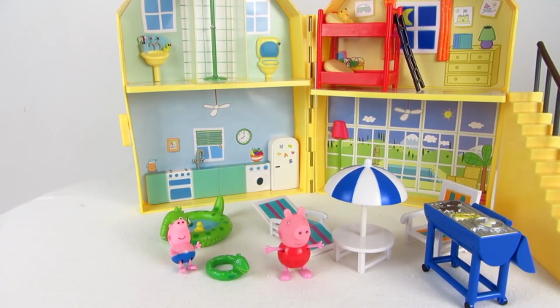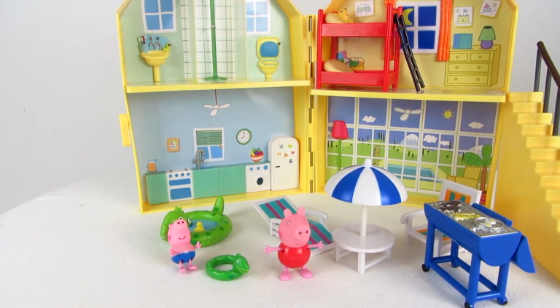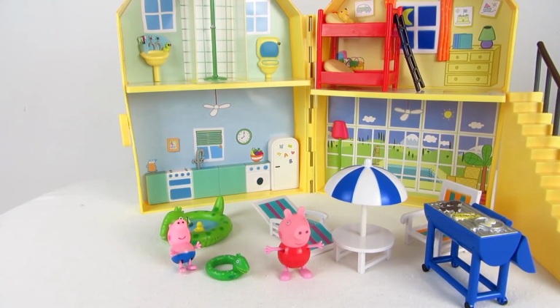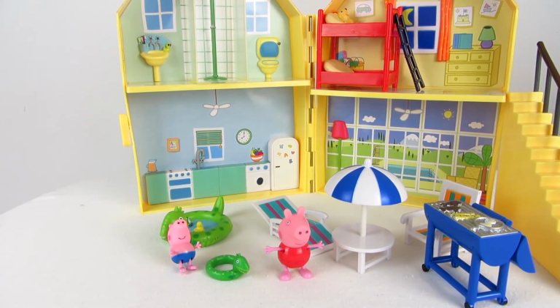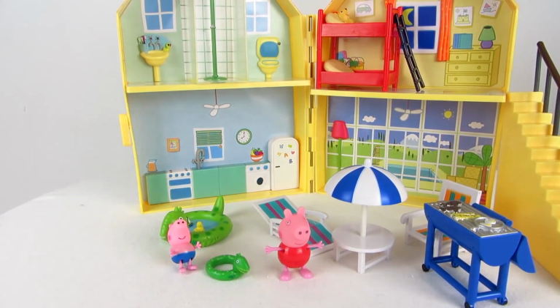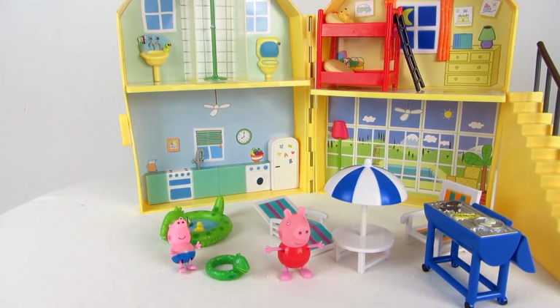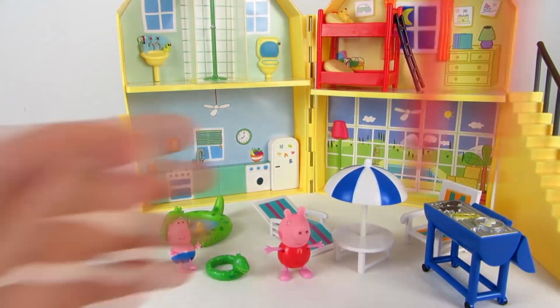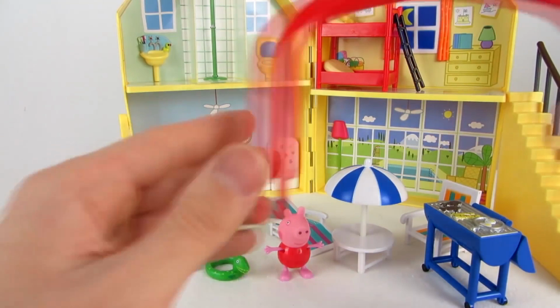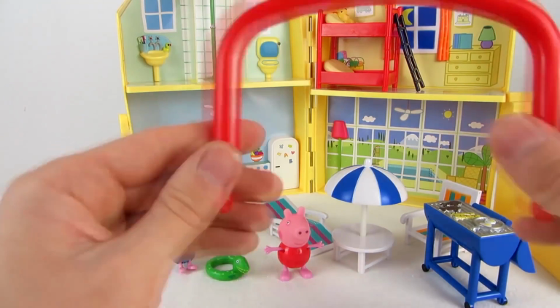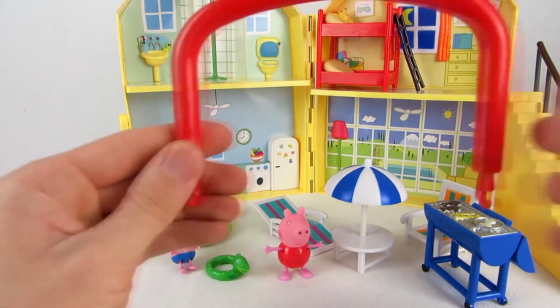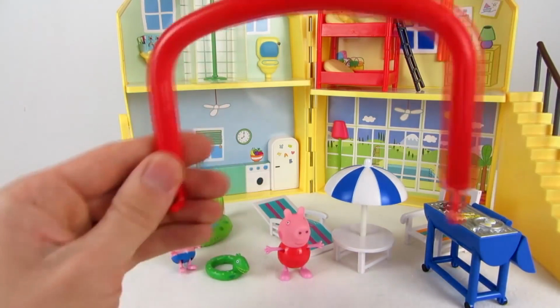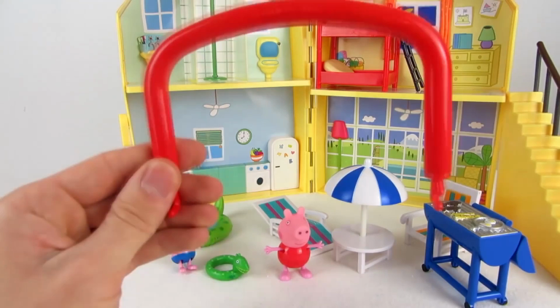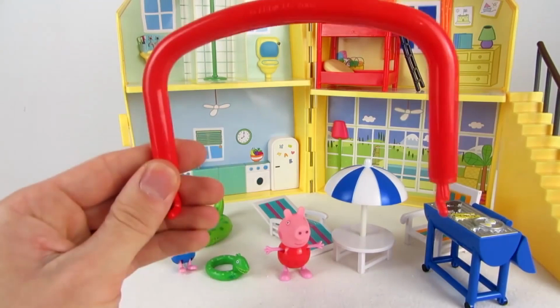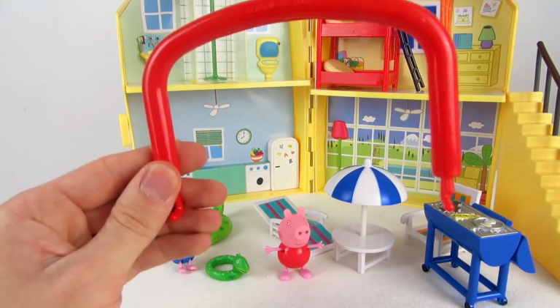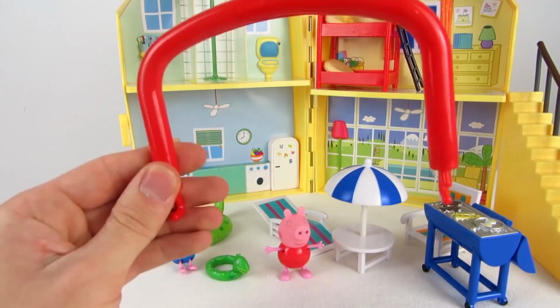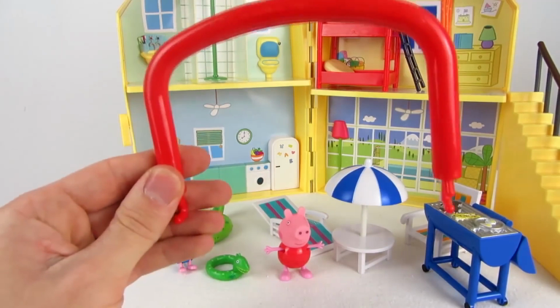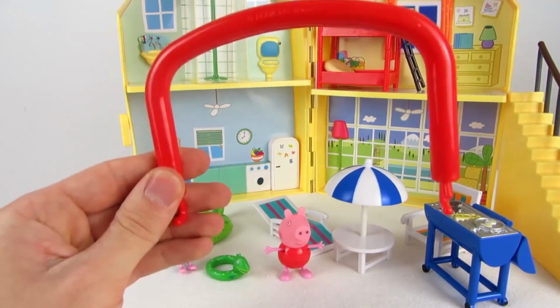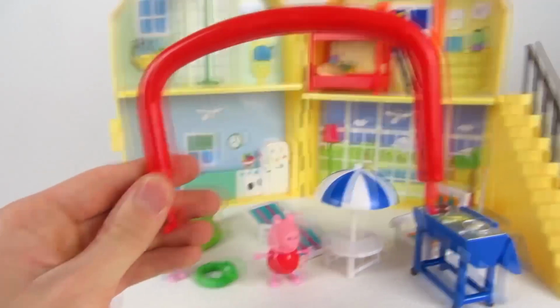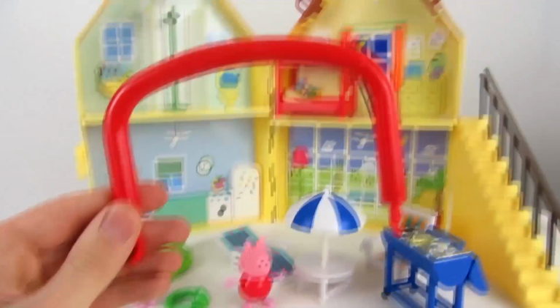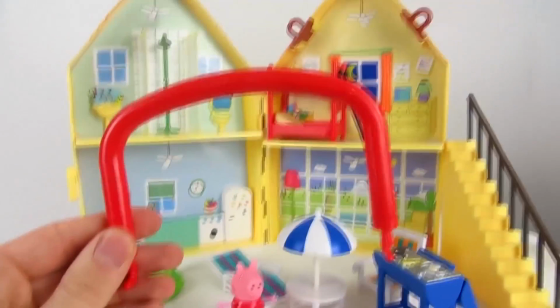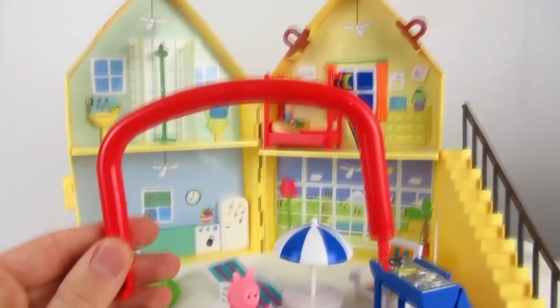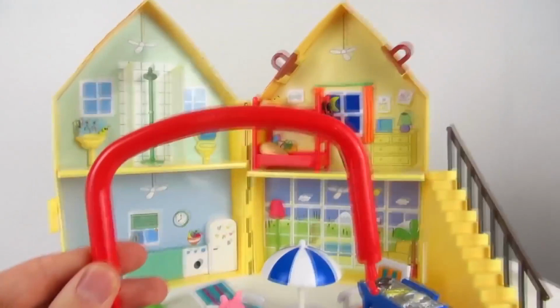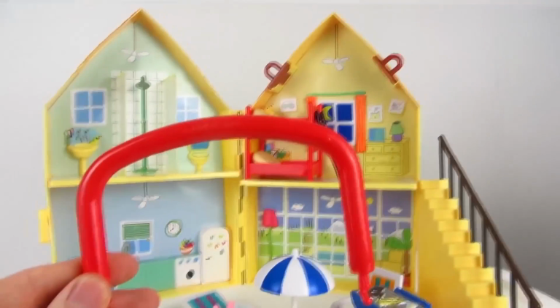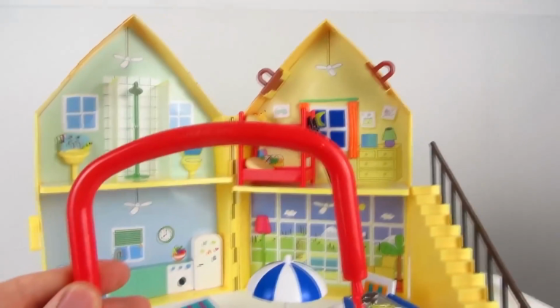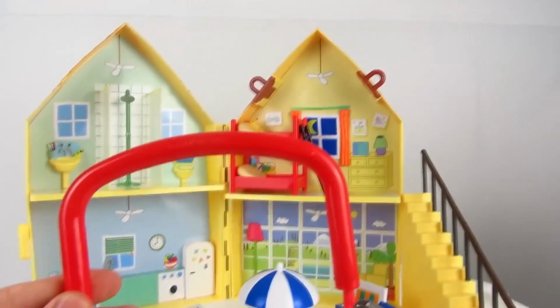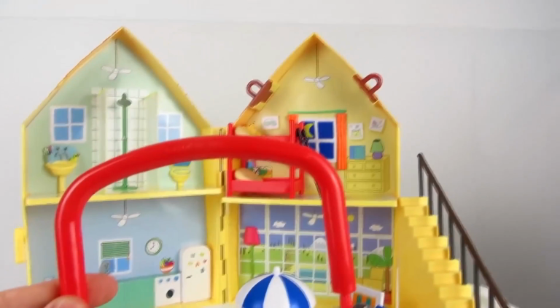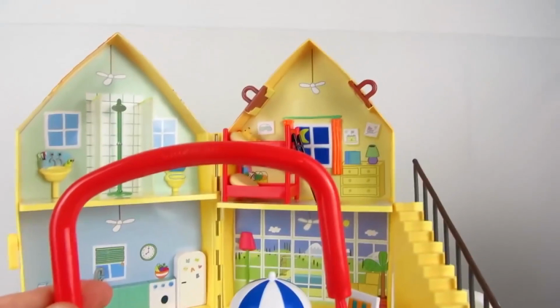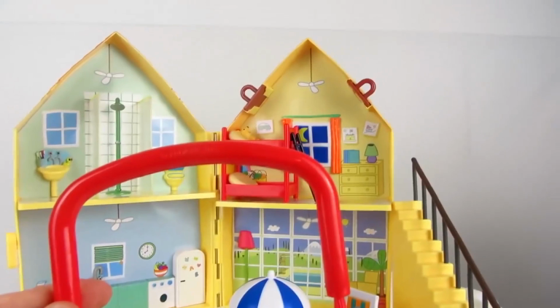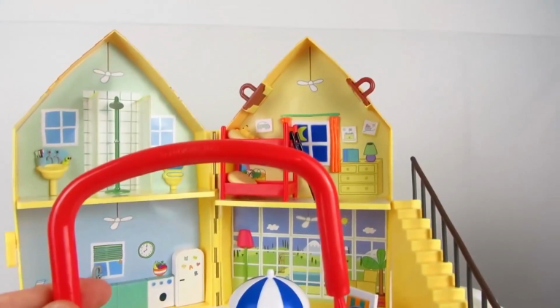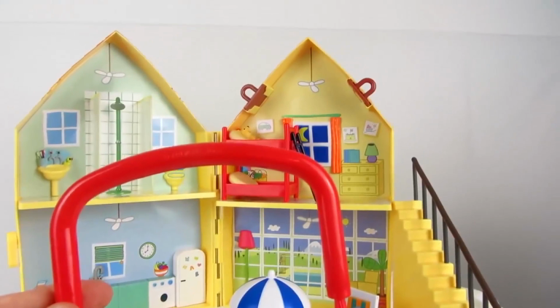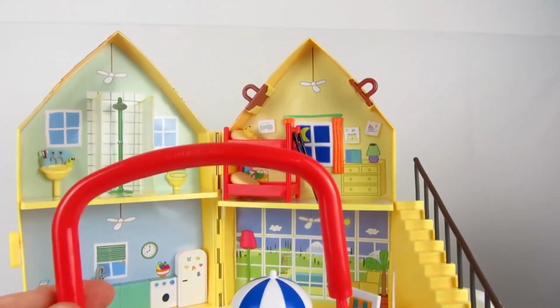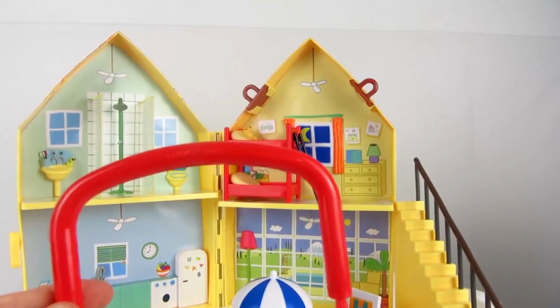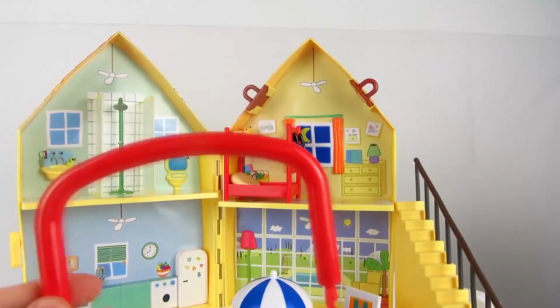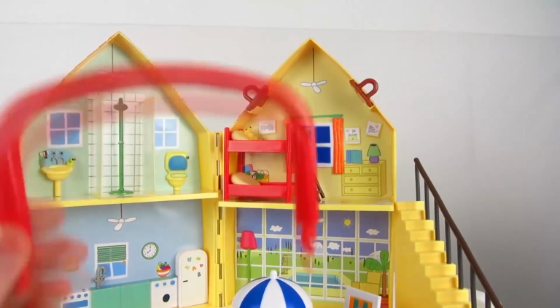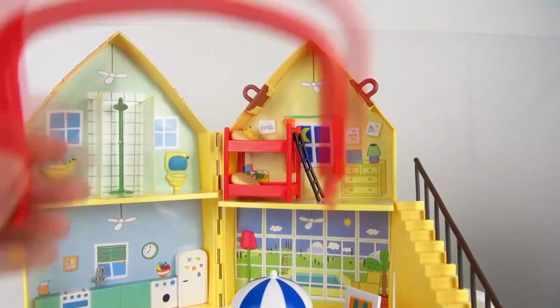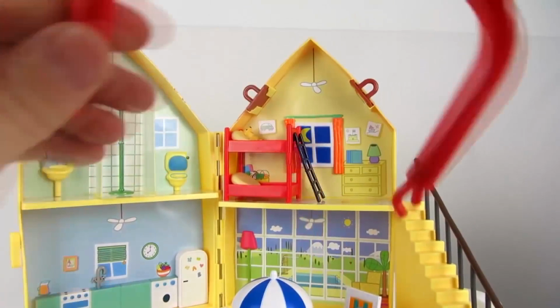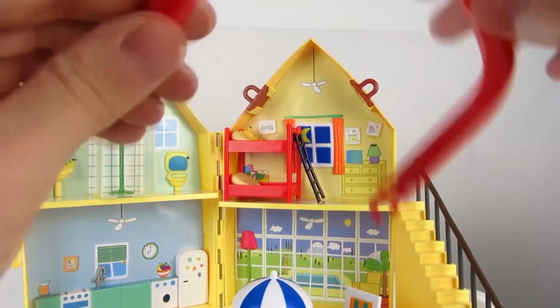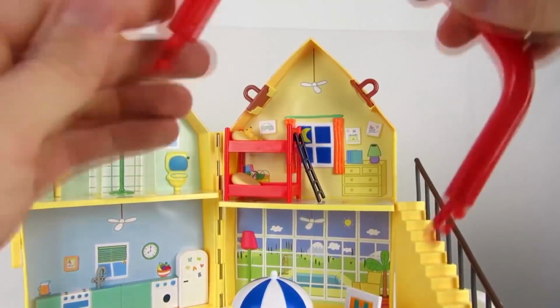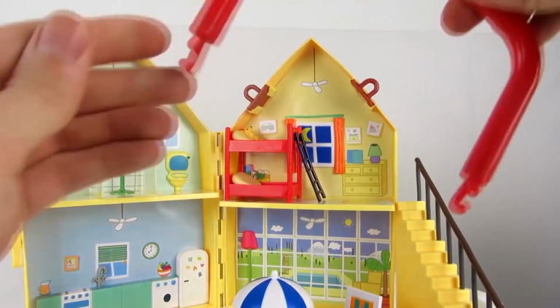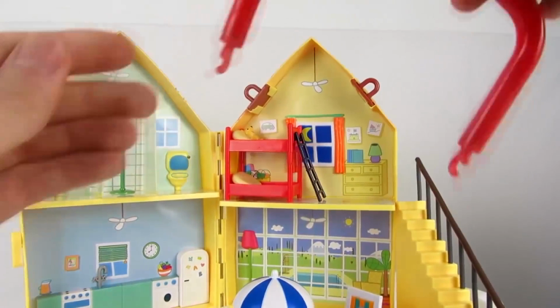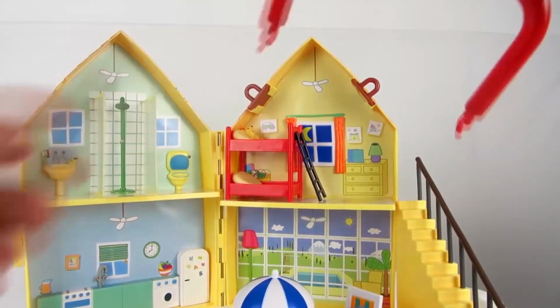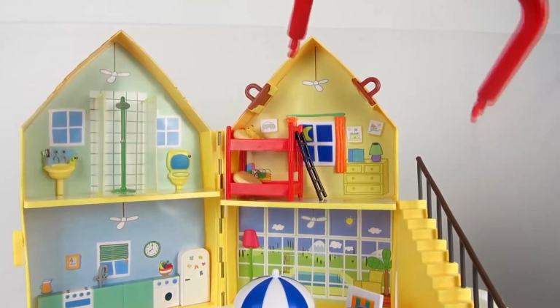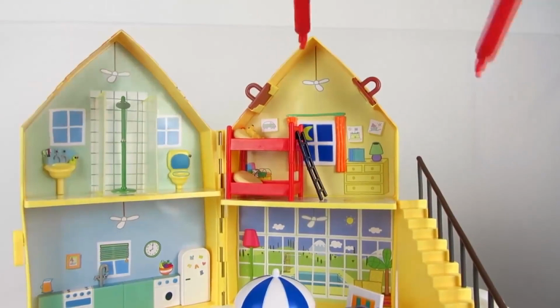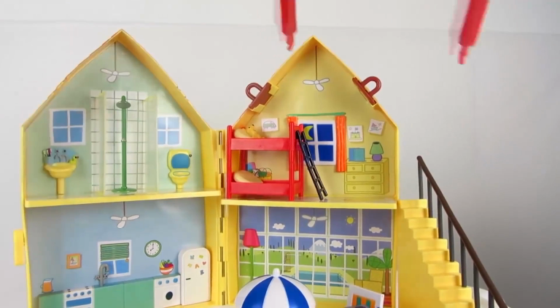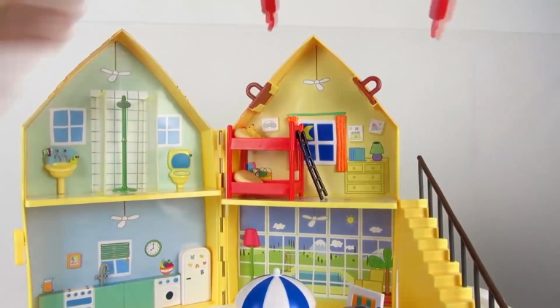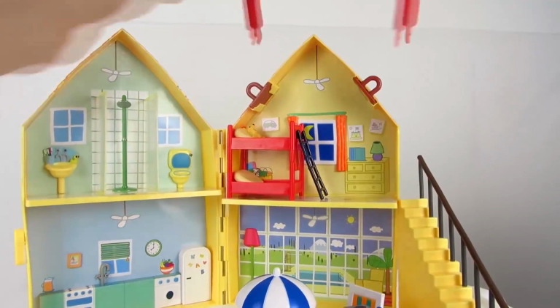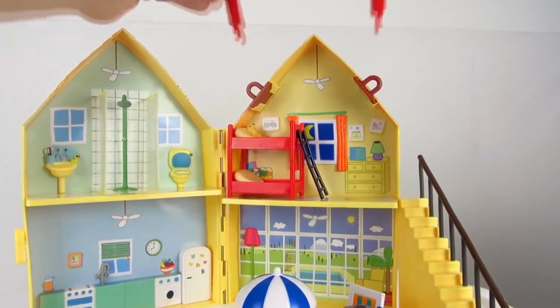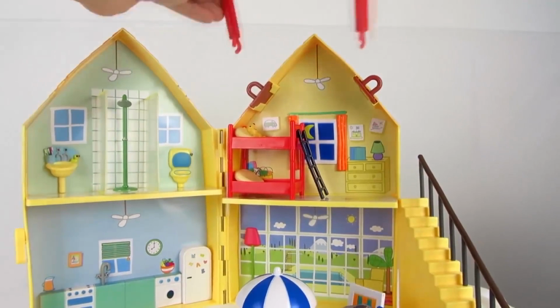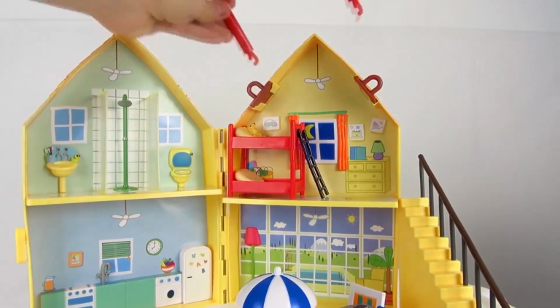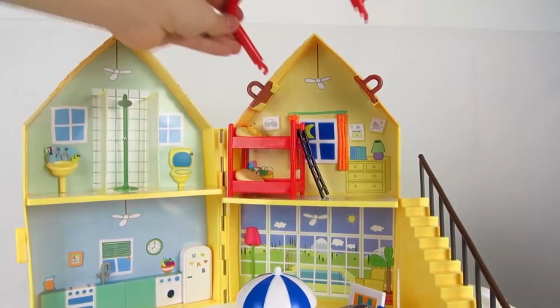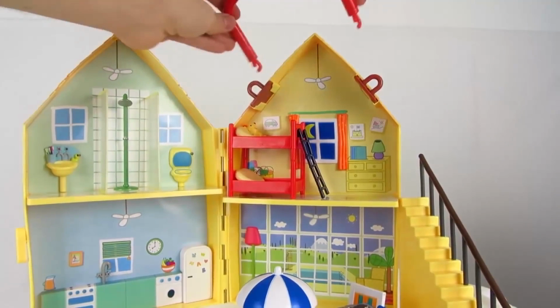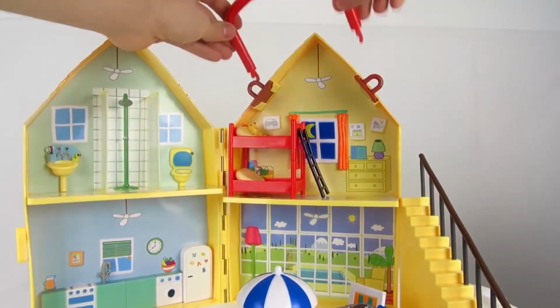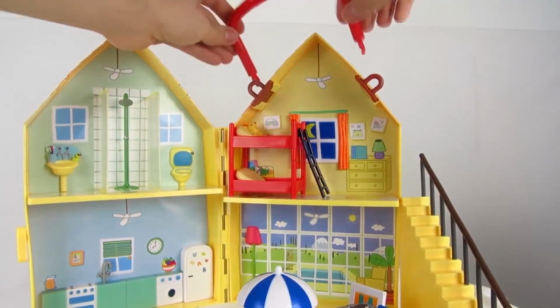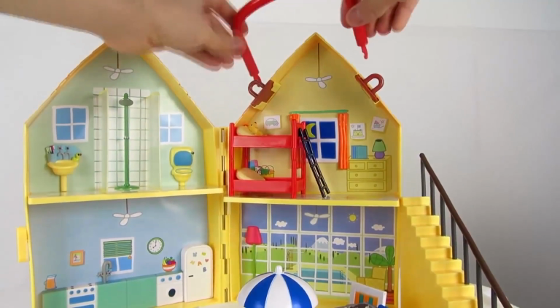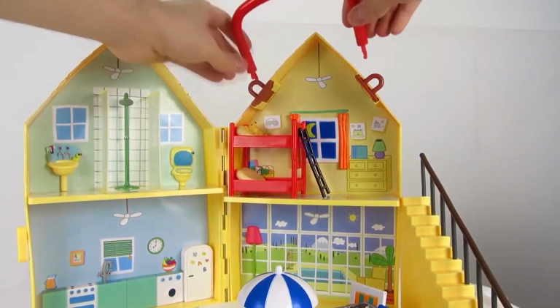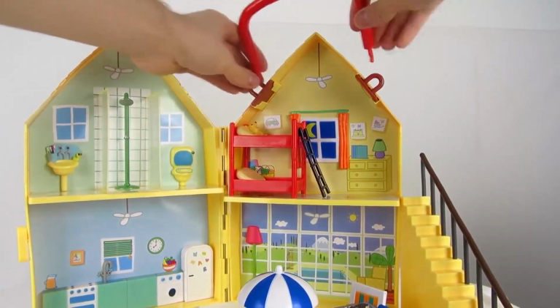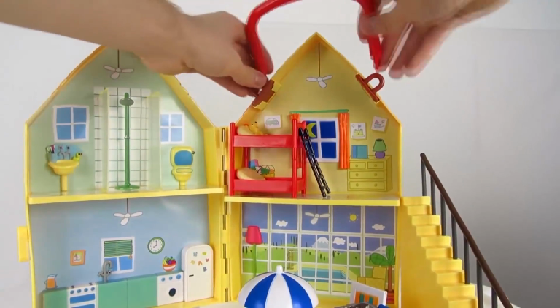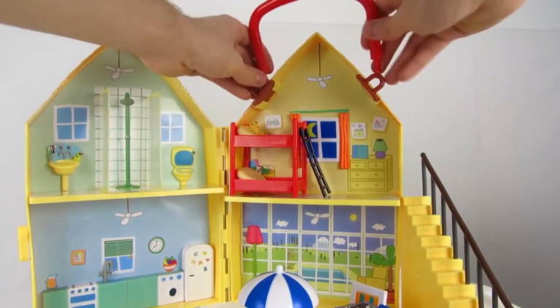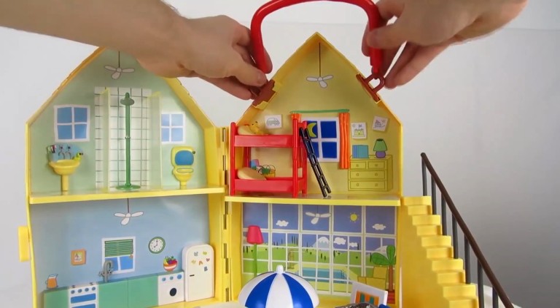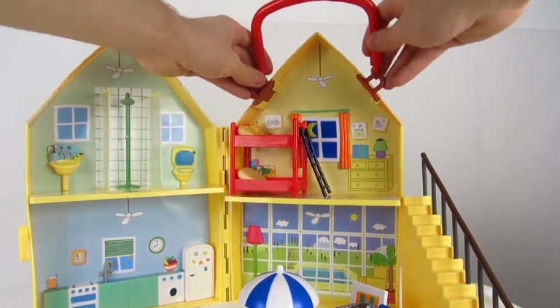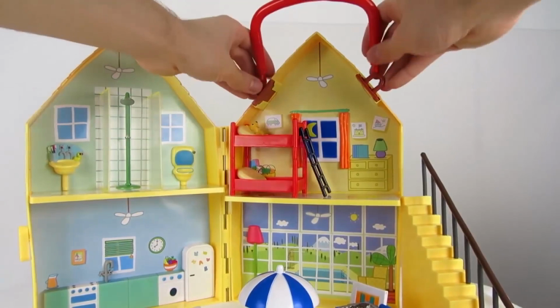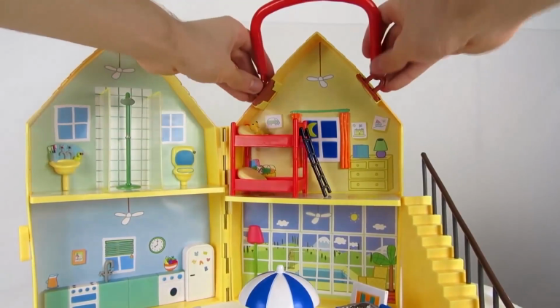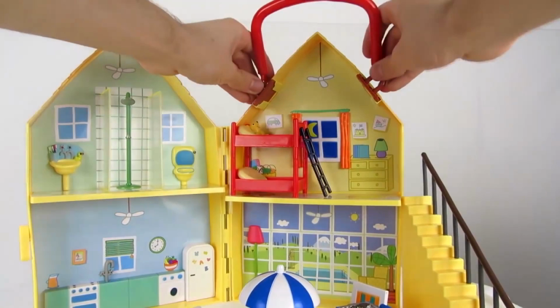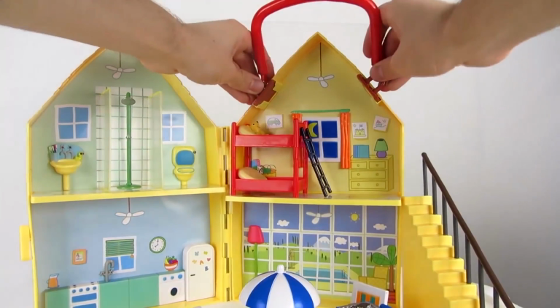You also get a small handle so you can attach it to the top of the house or villa and then carry the fold-up villa with you.